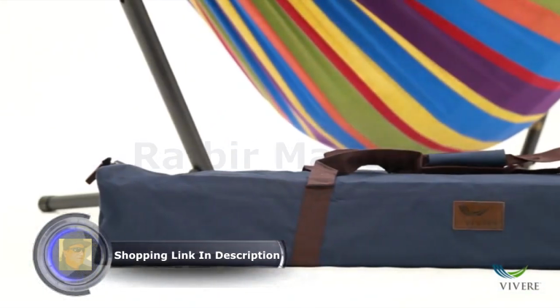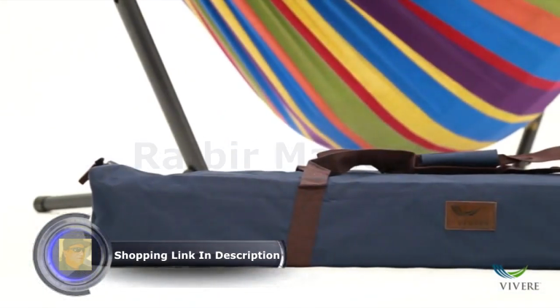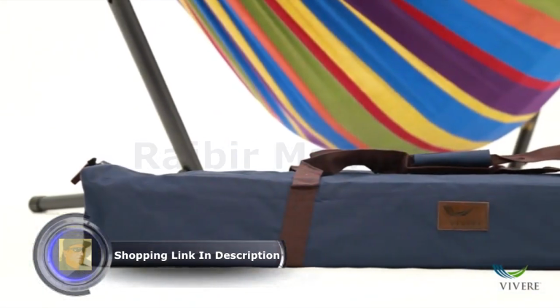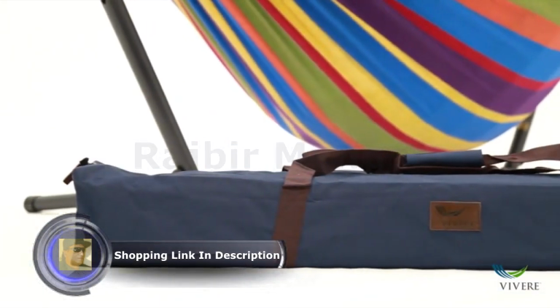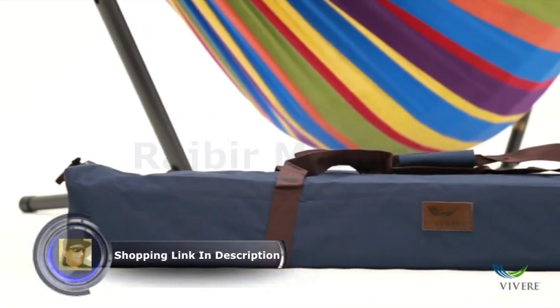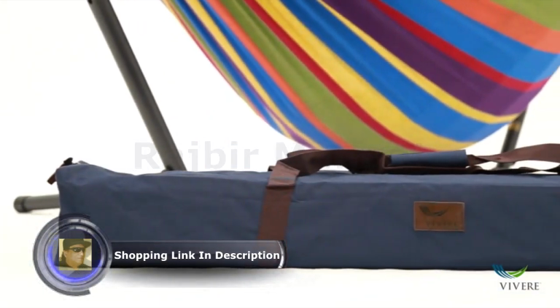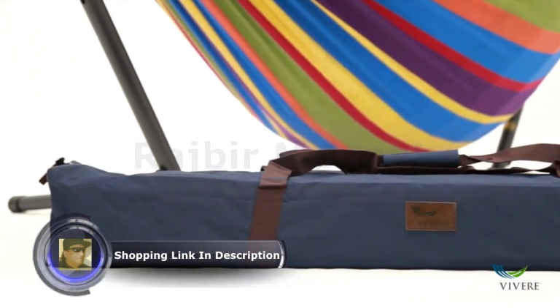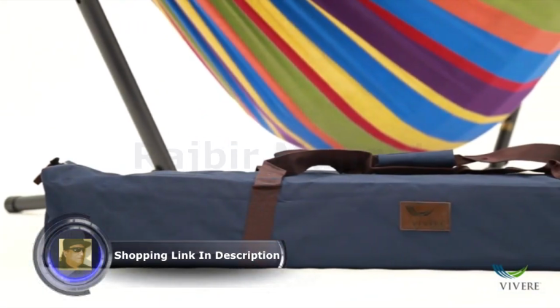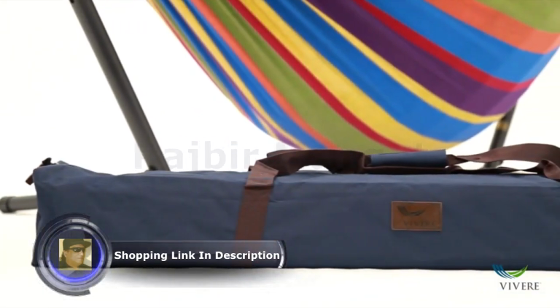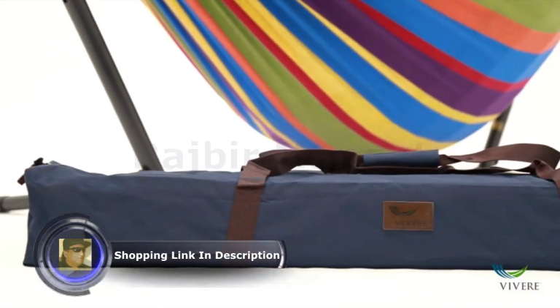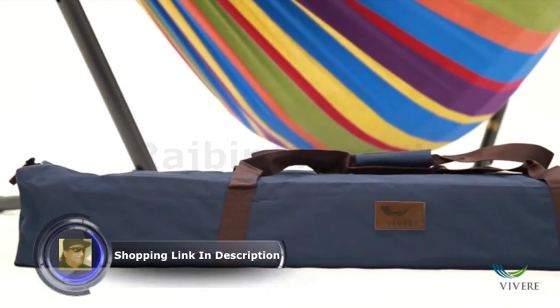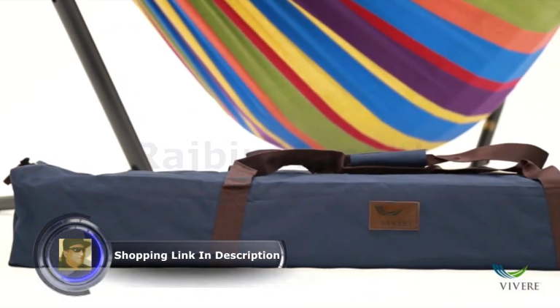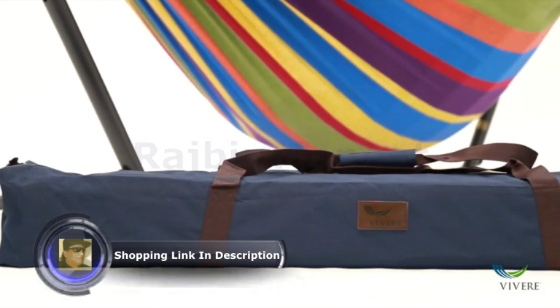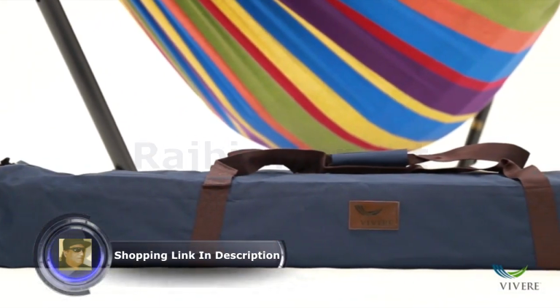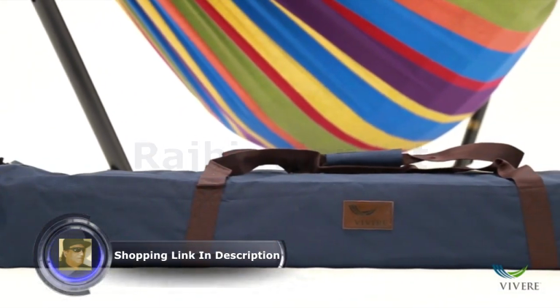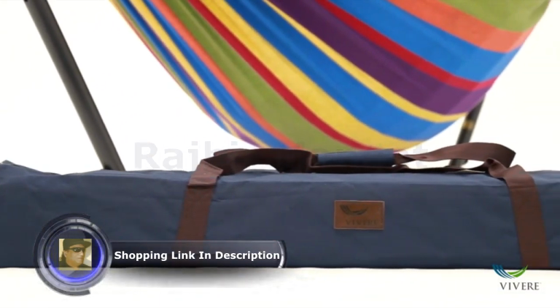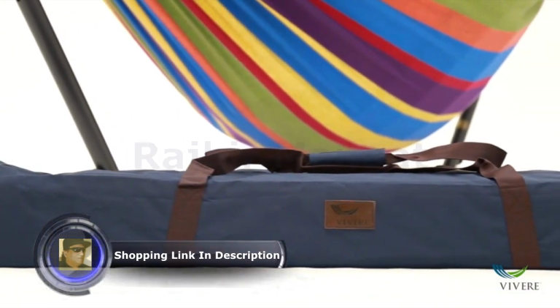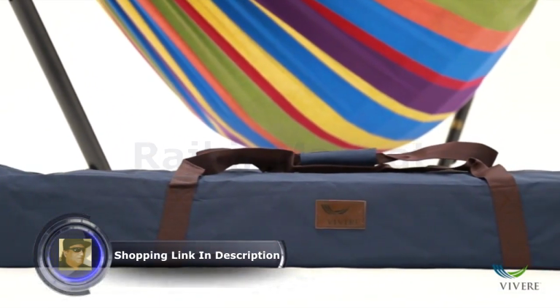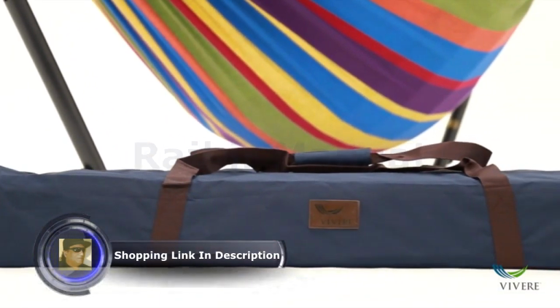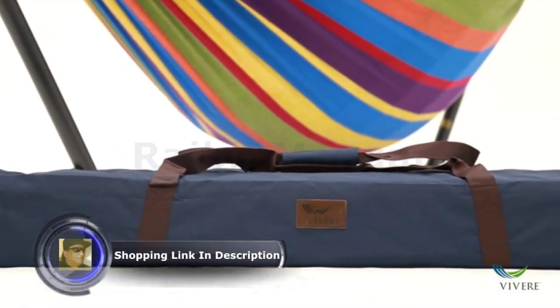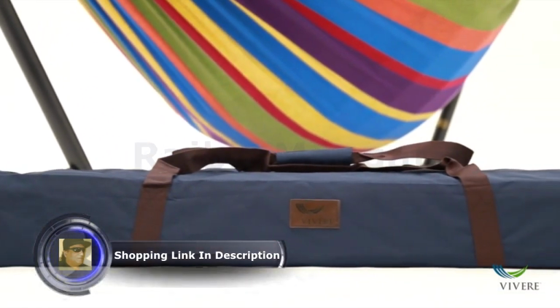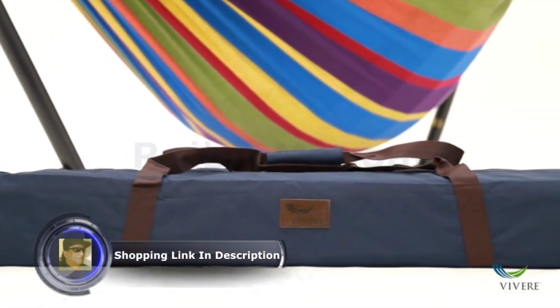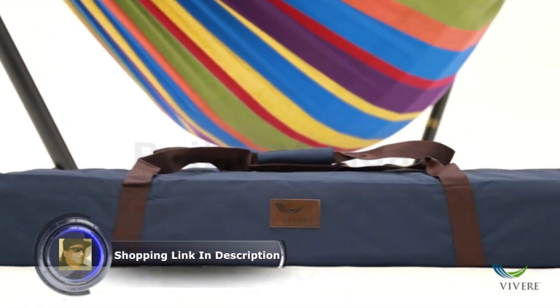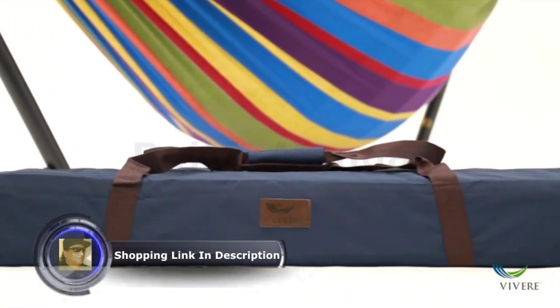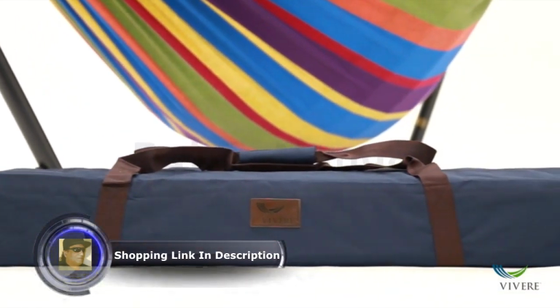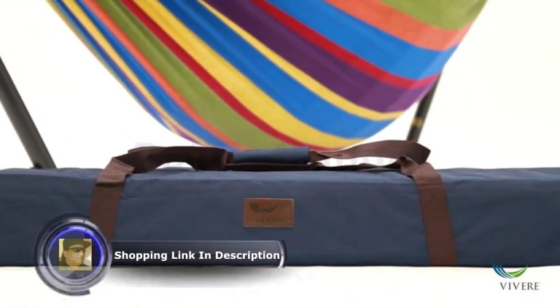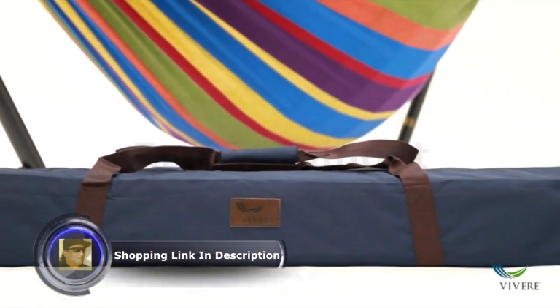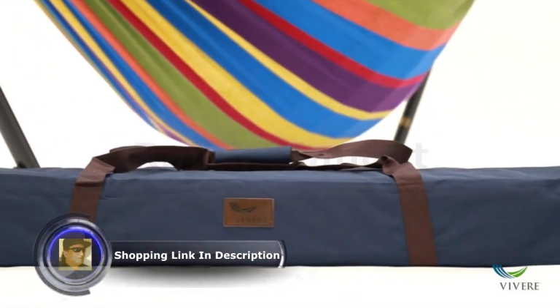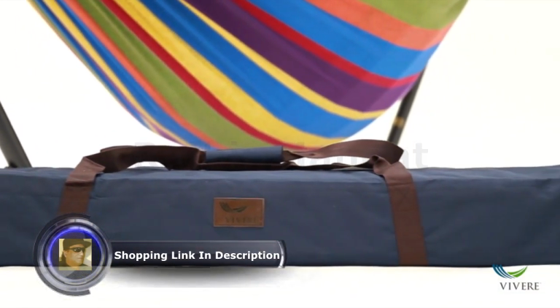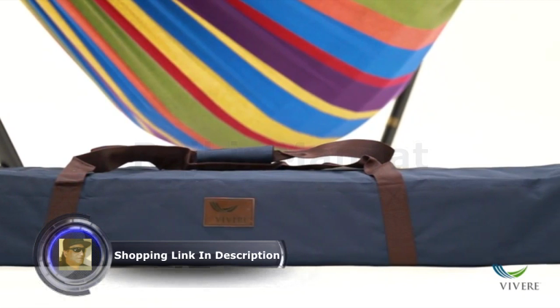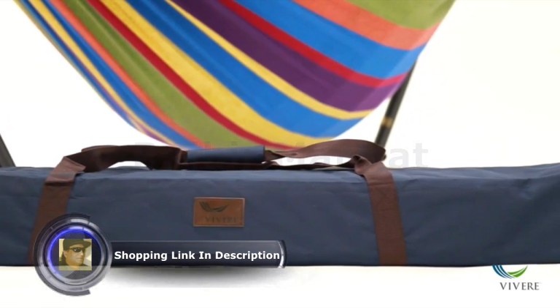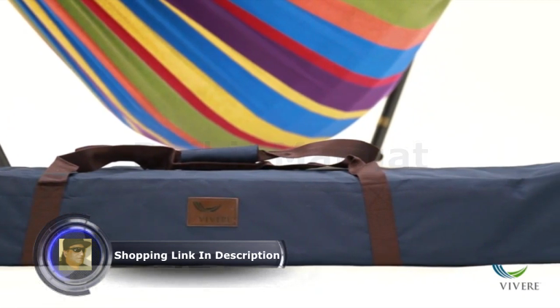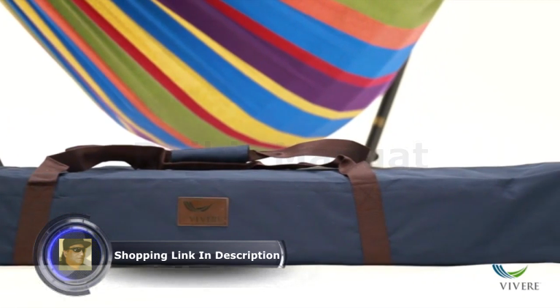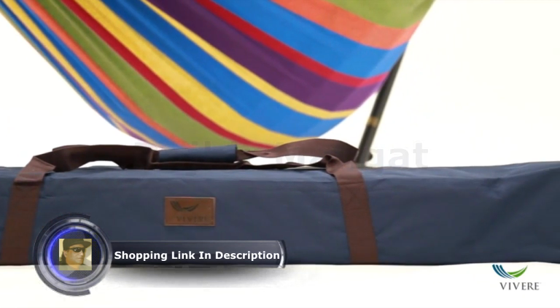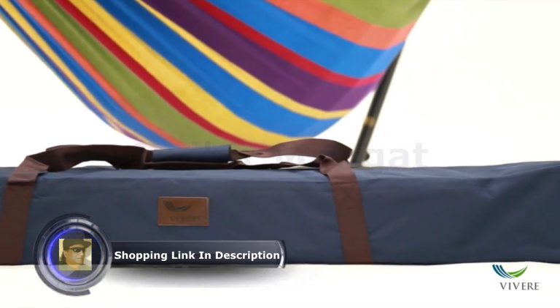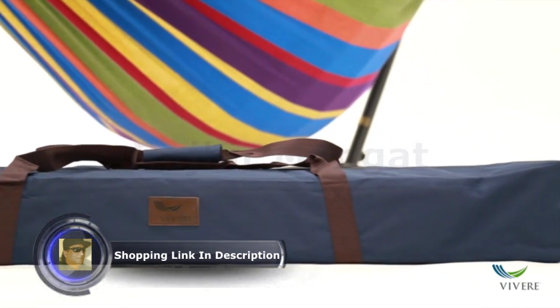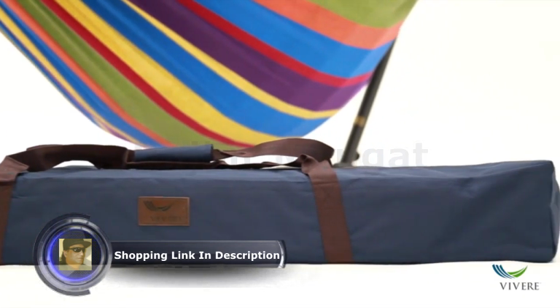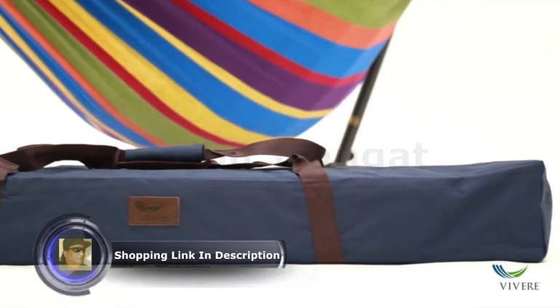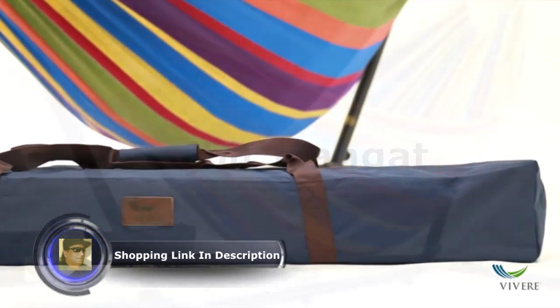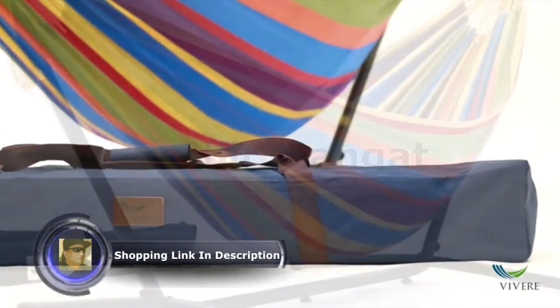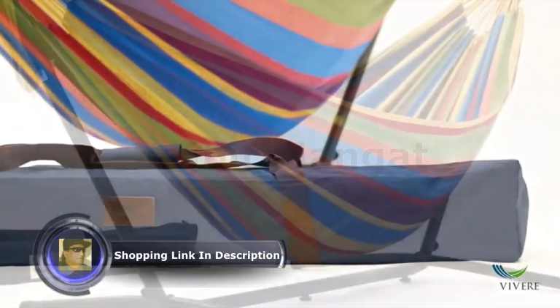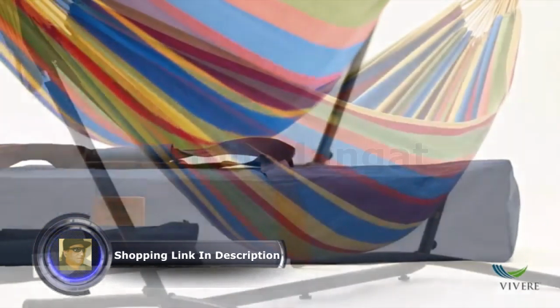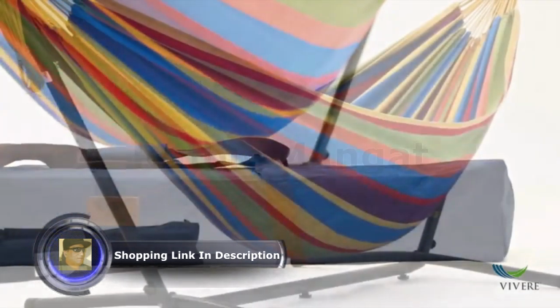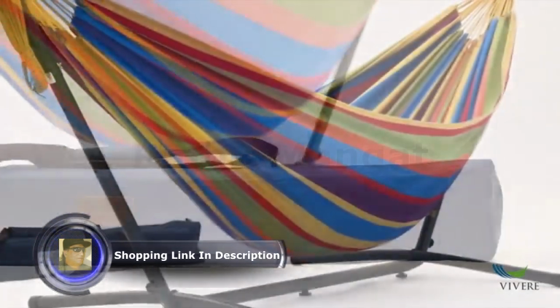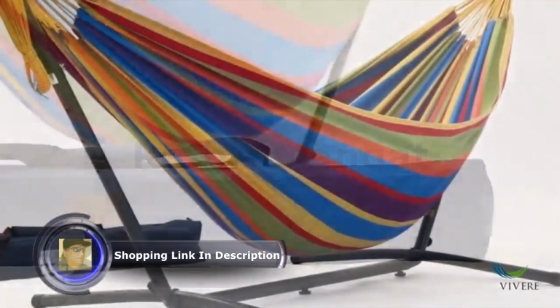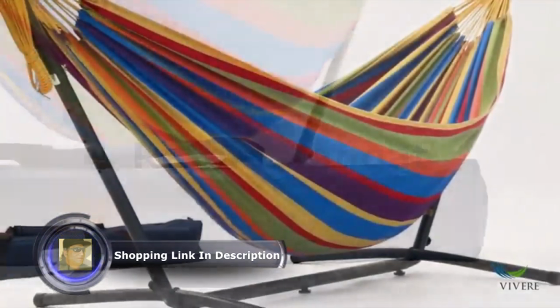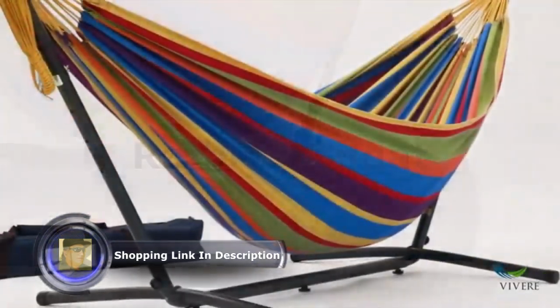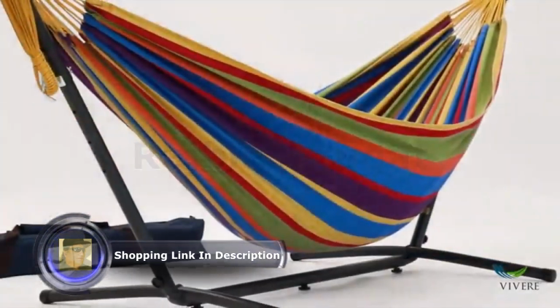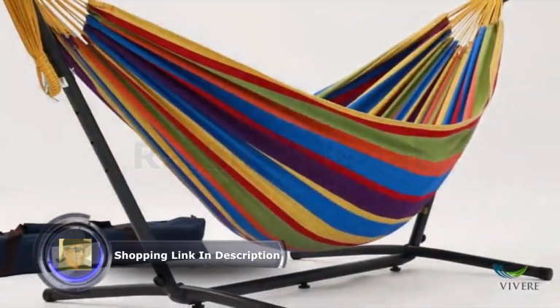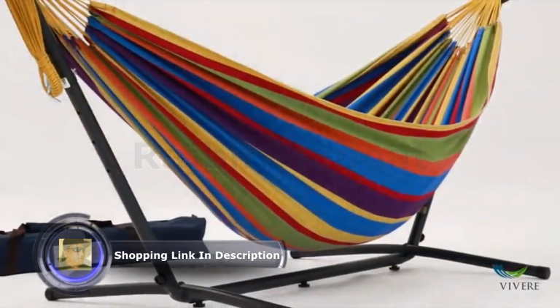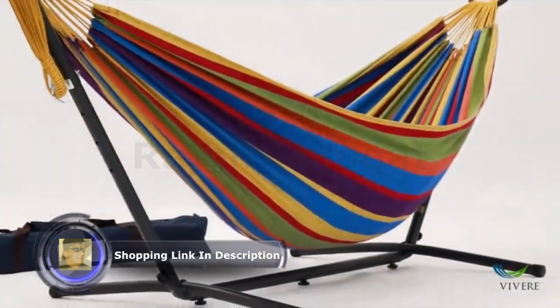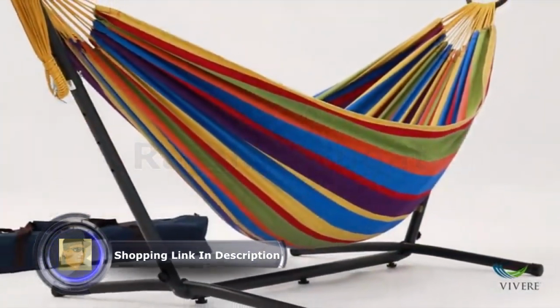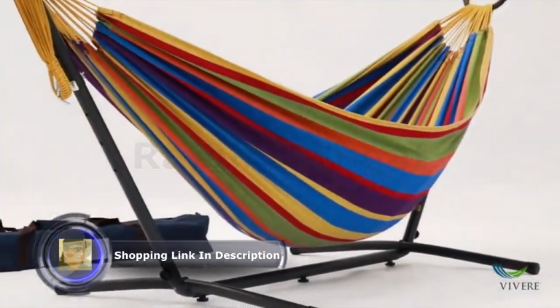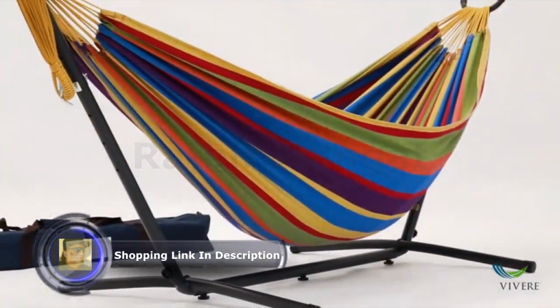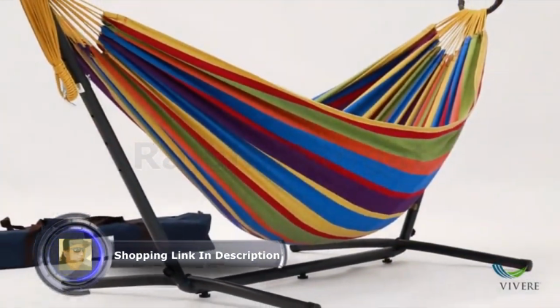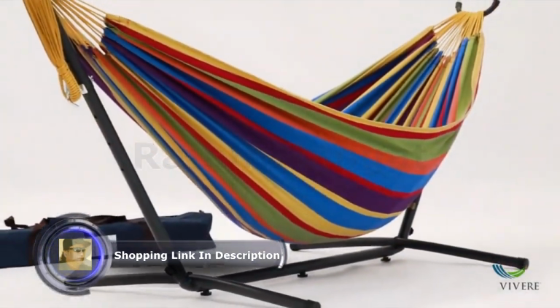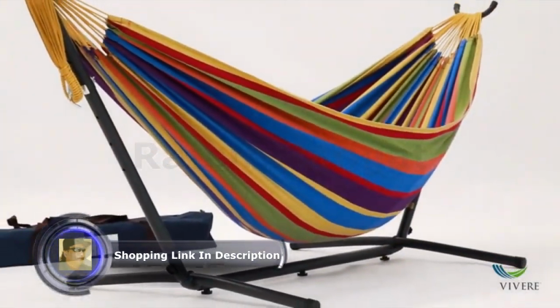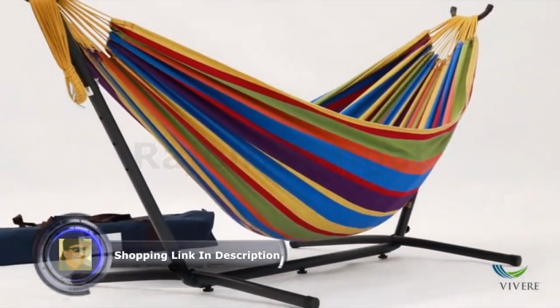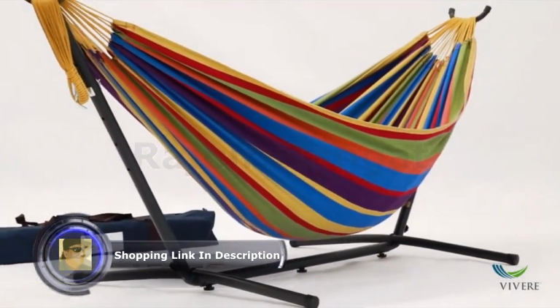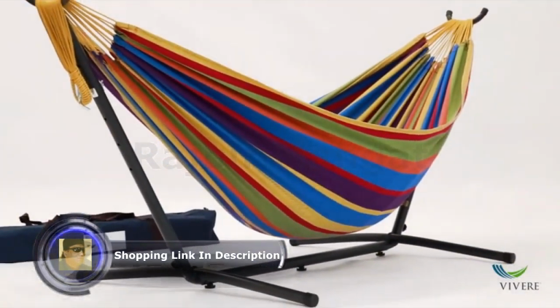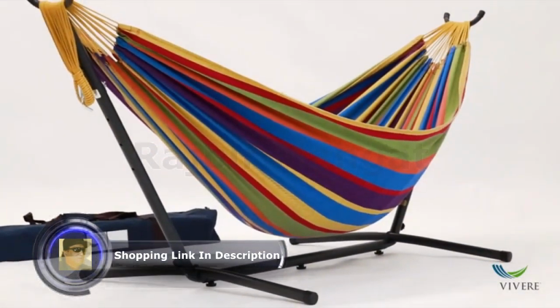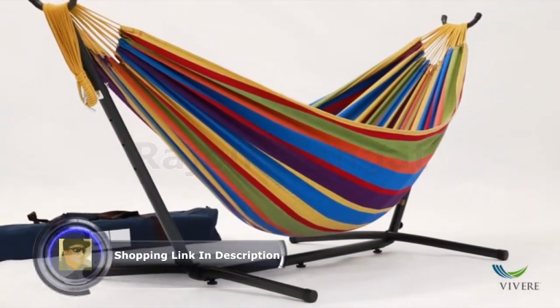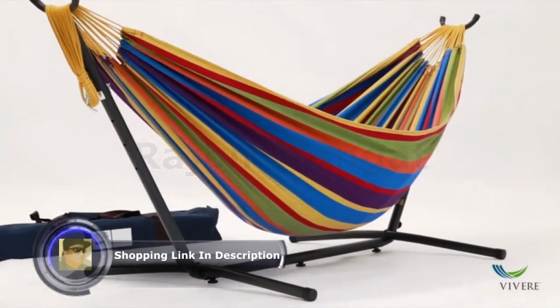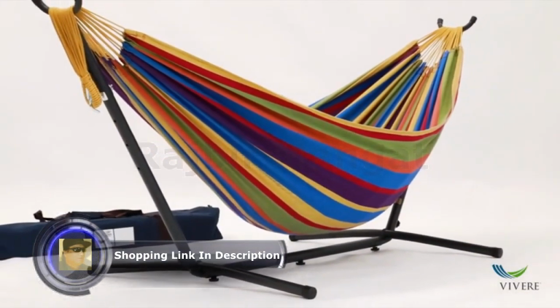And it all fits in this upgraded carry bag with leather stitching. Where will you be hammocking to next?